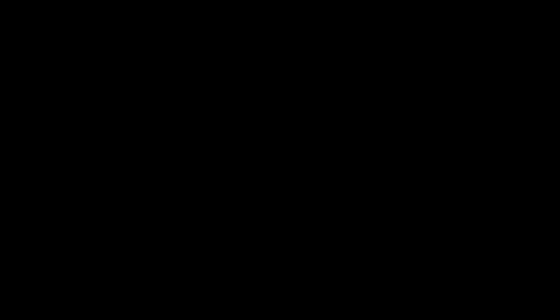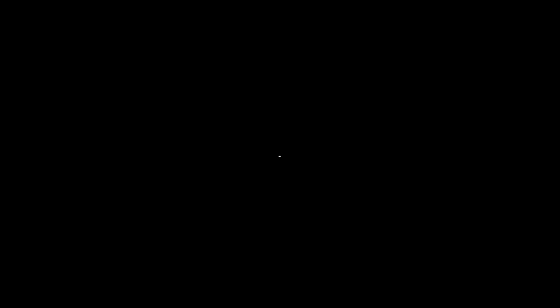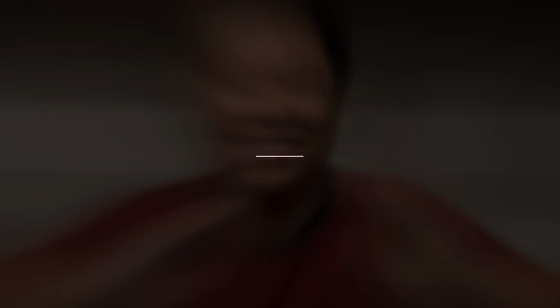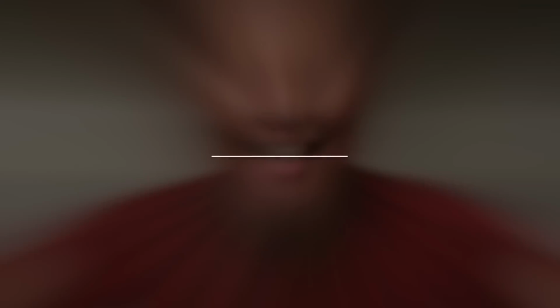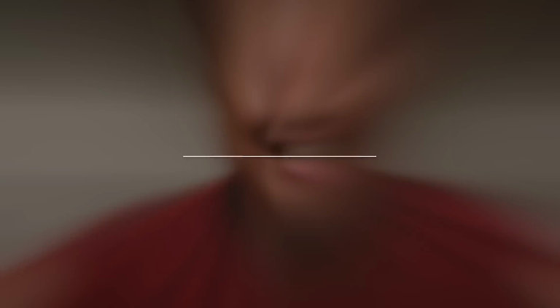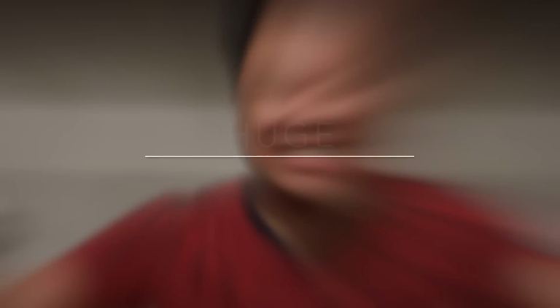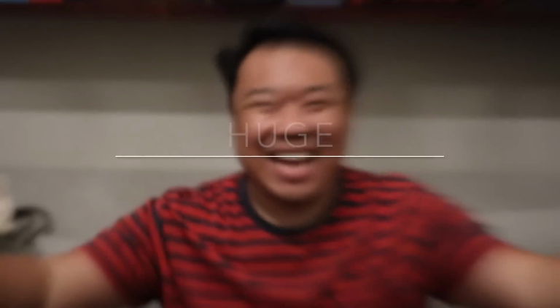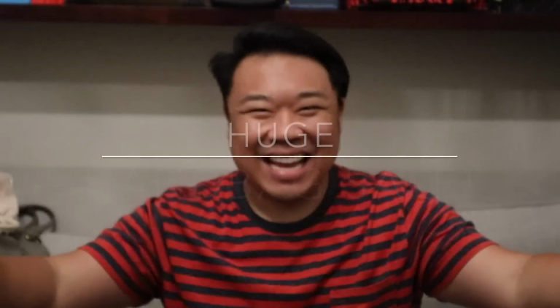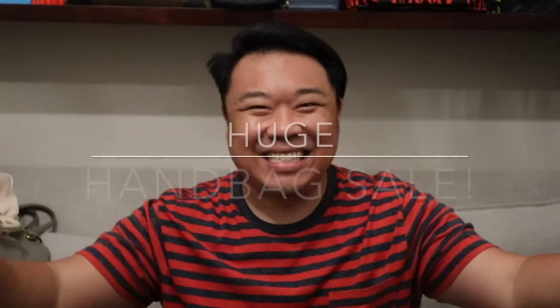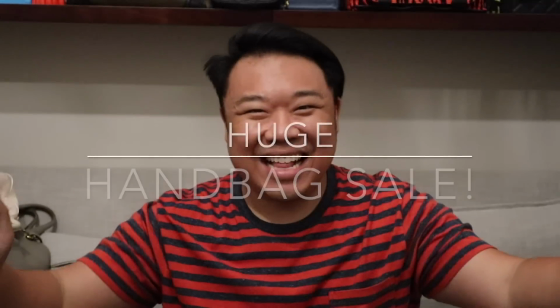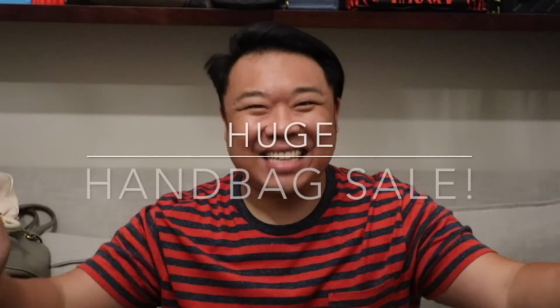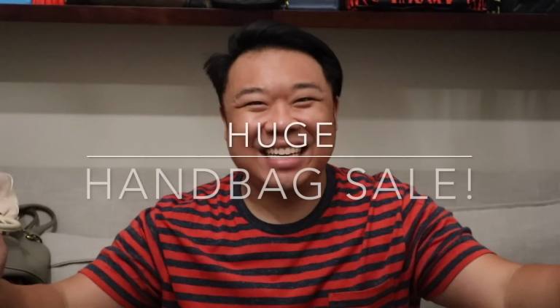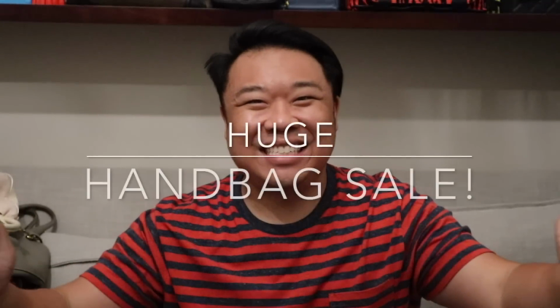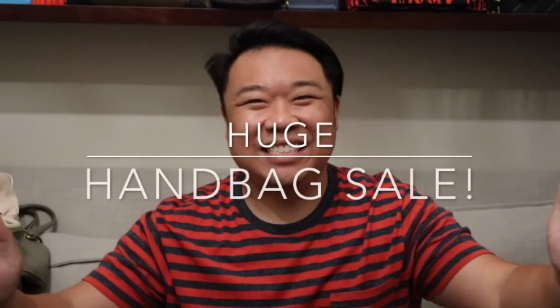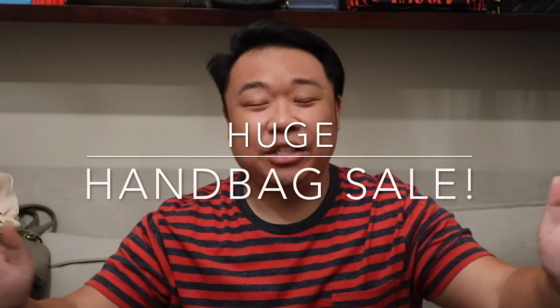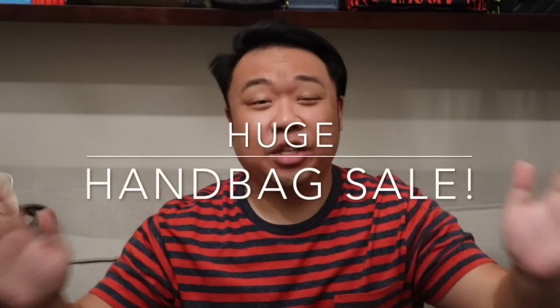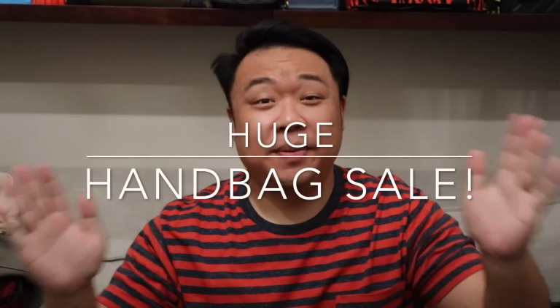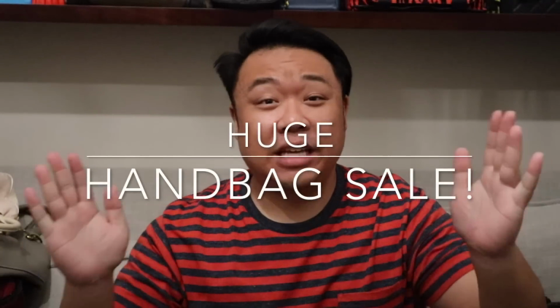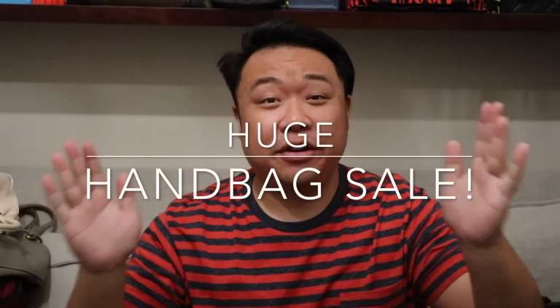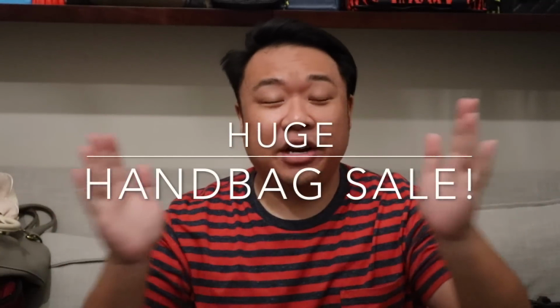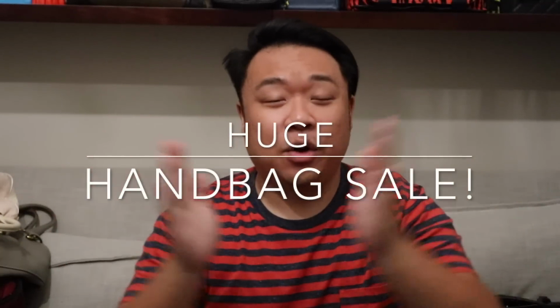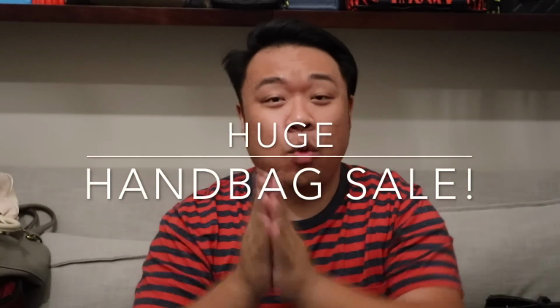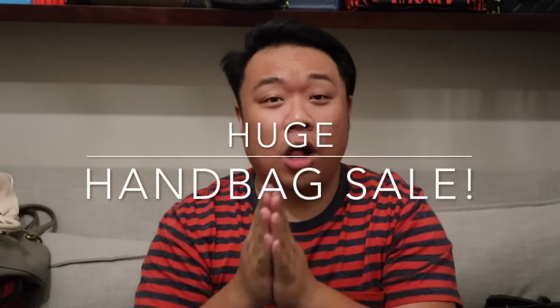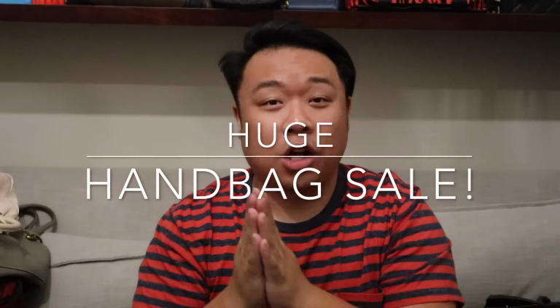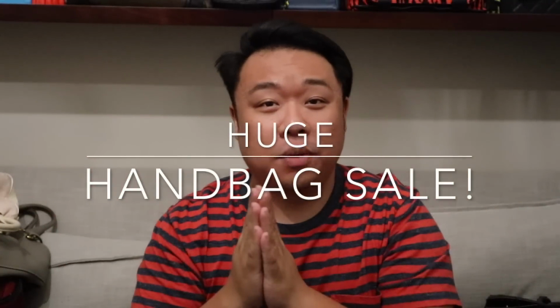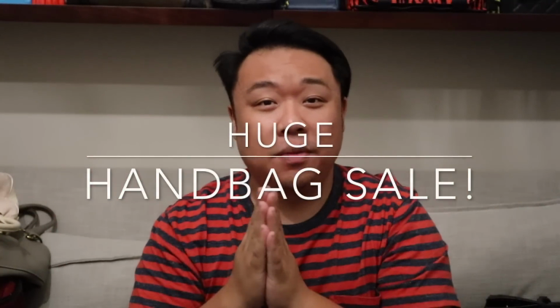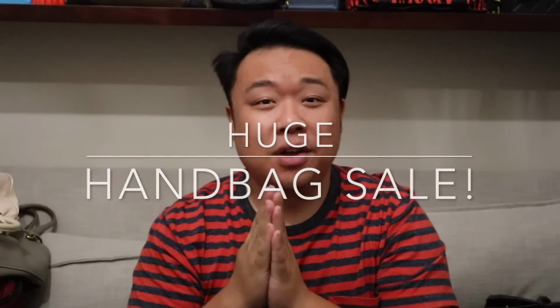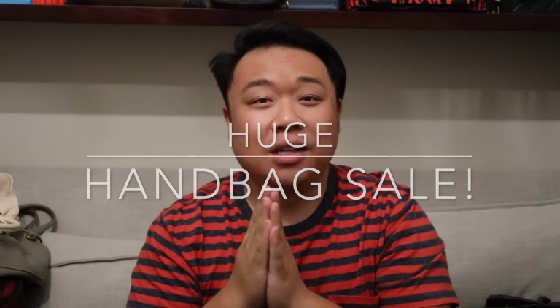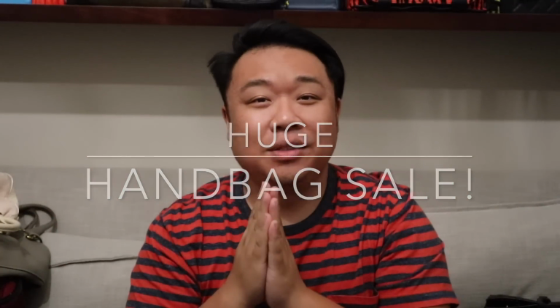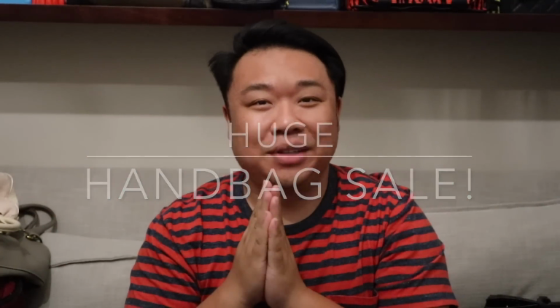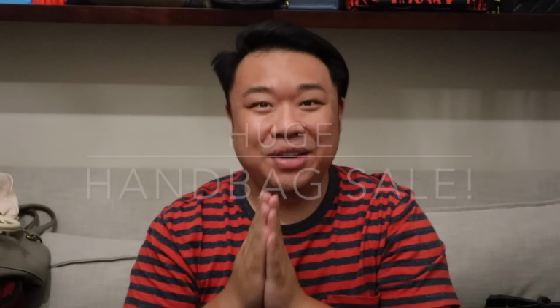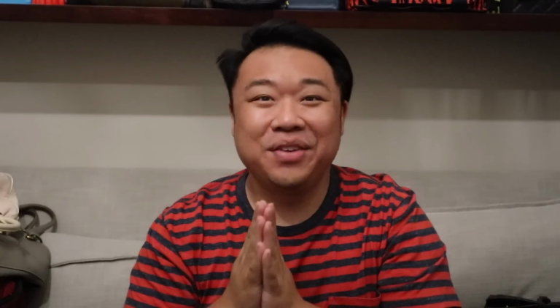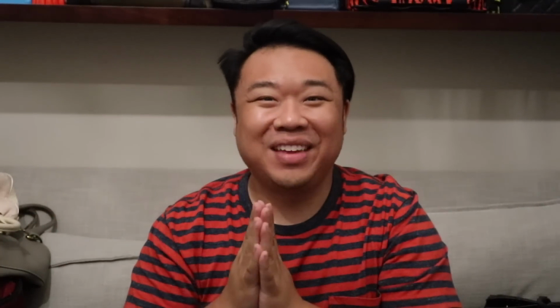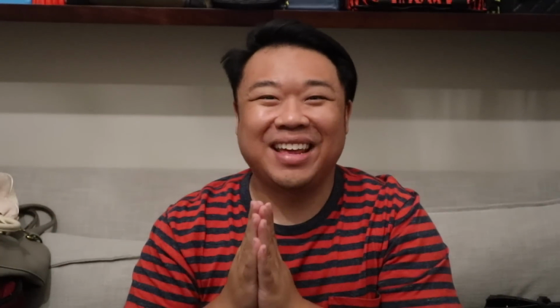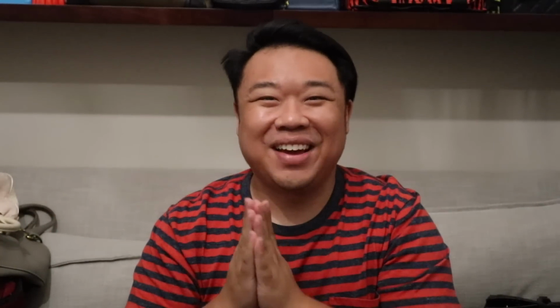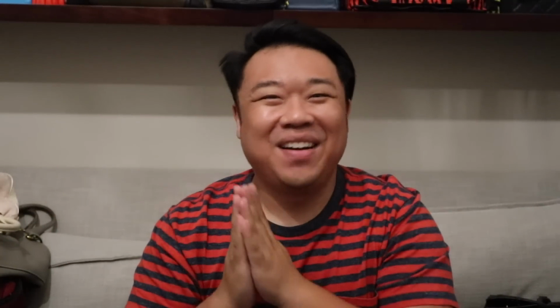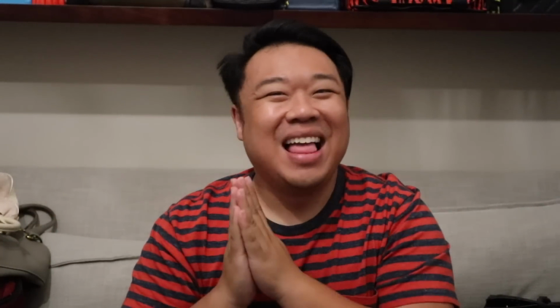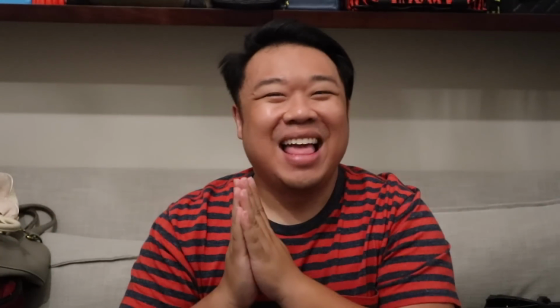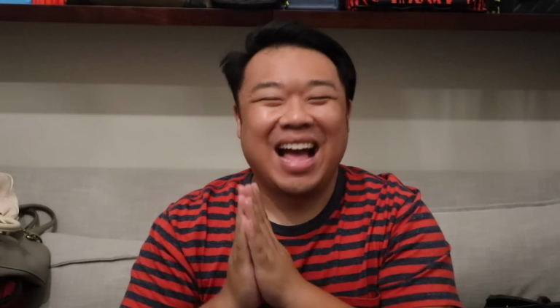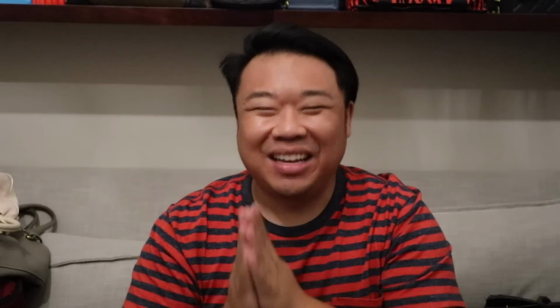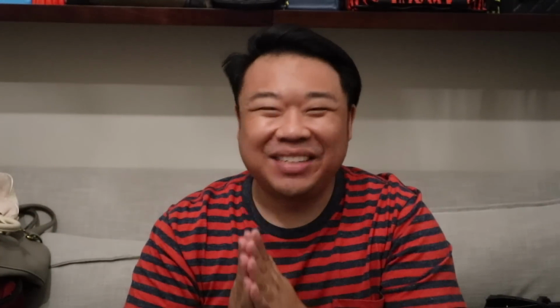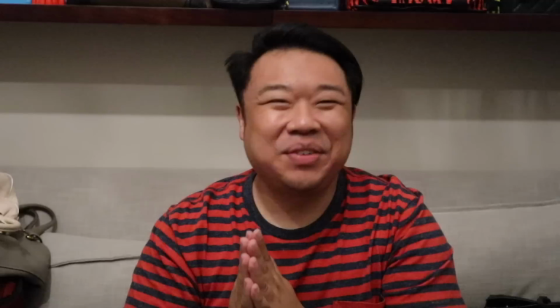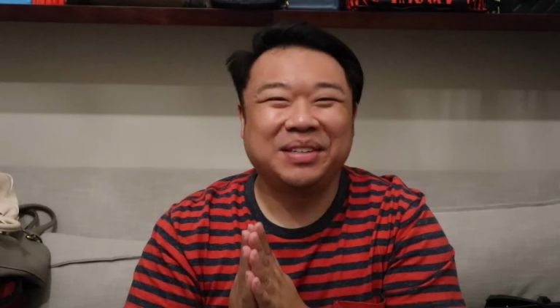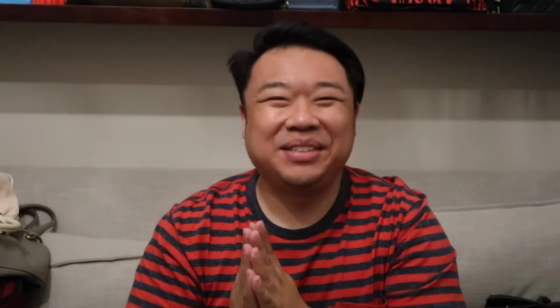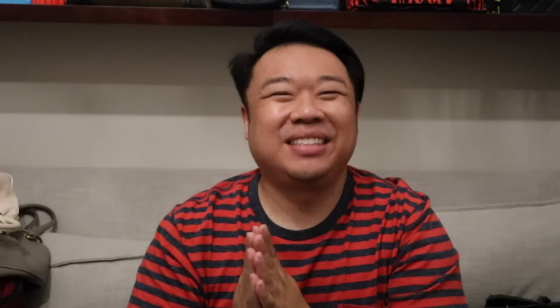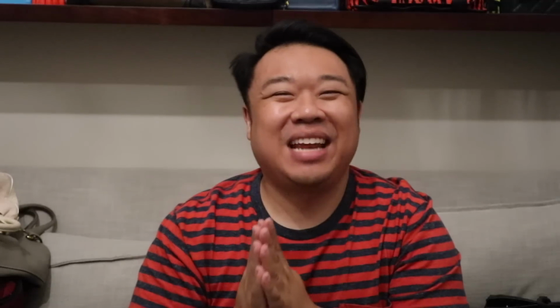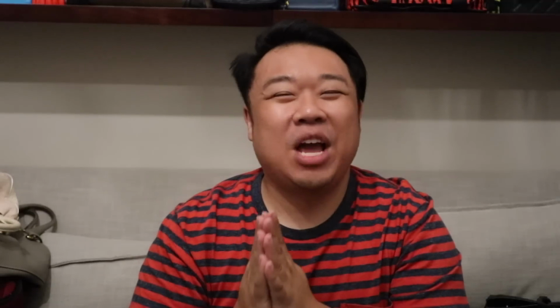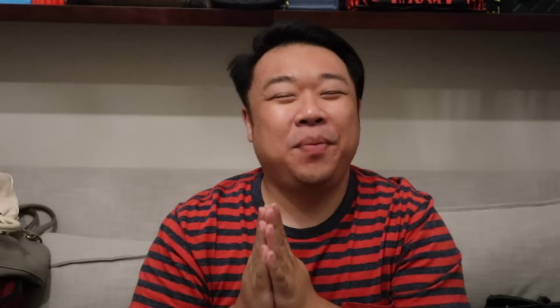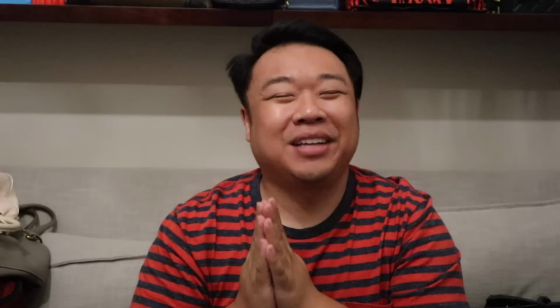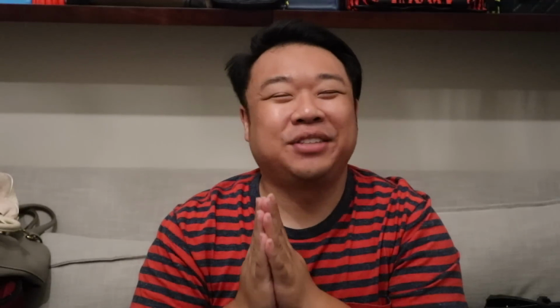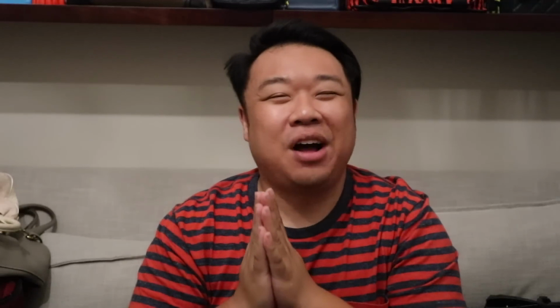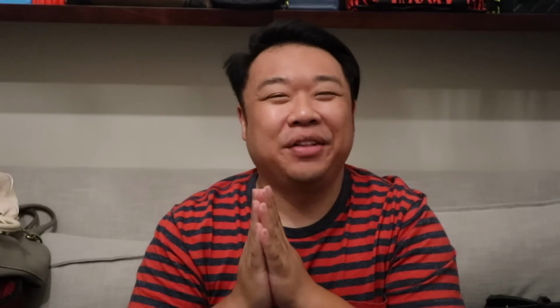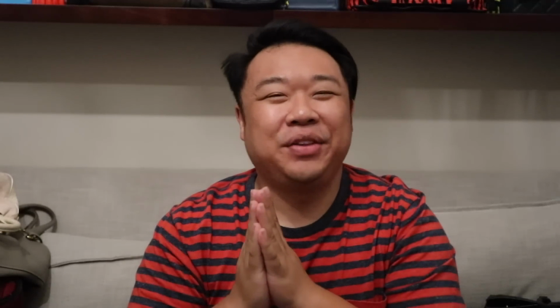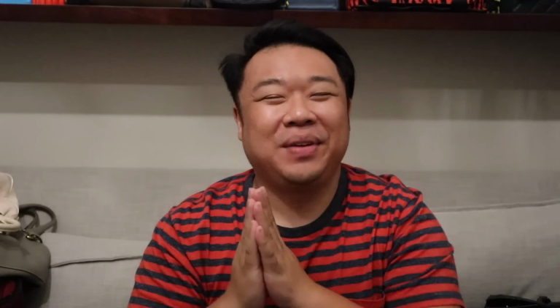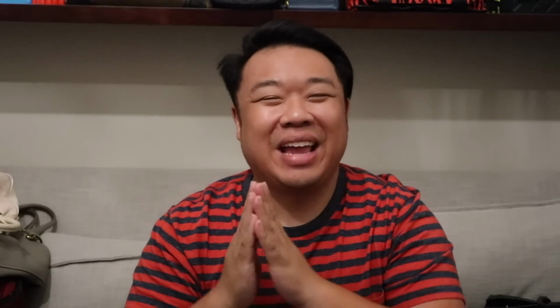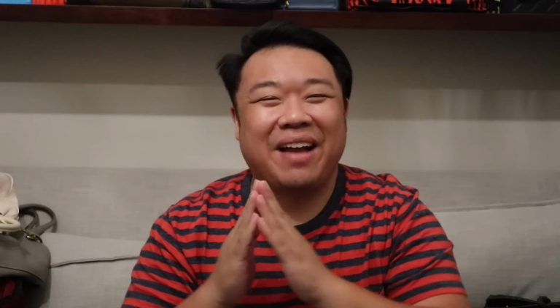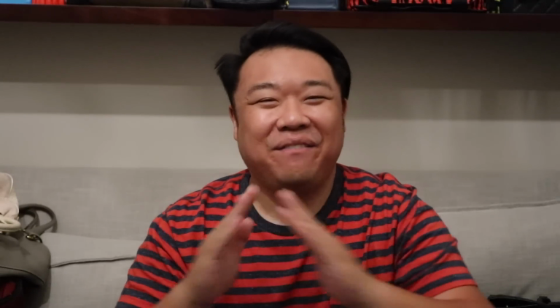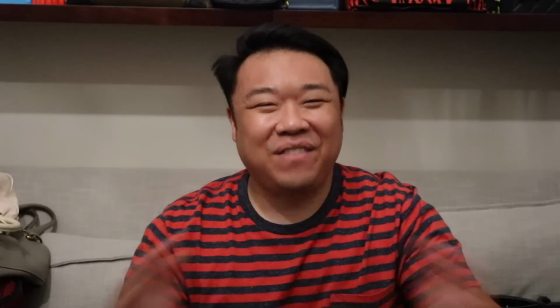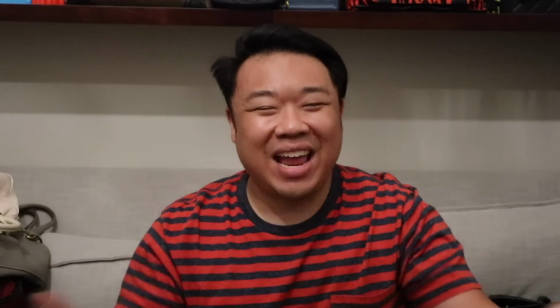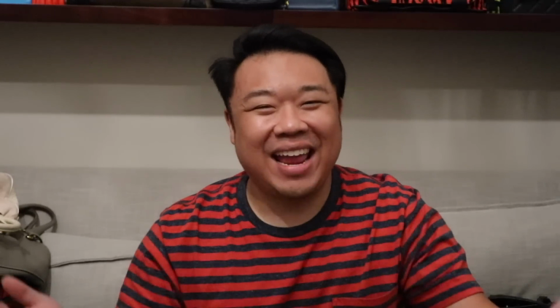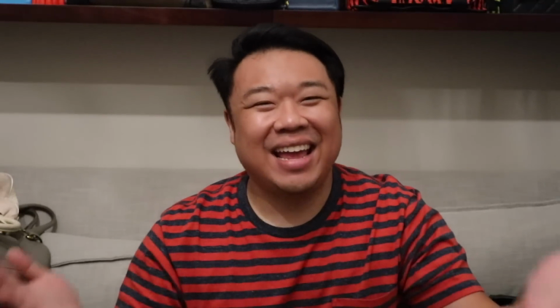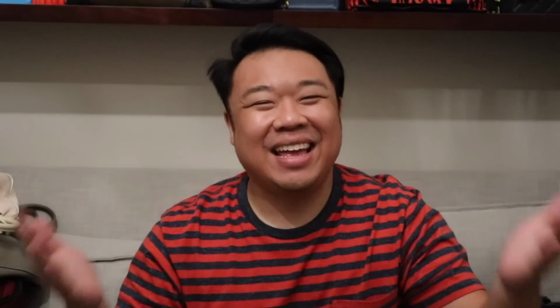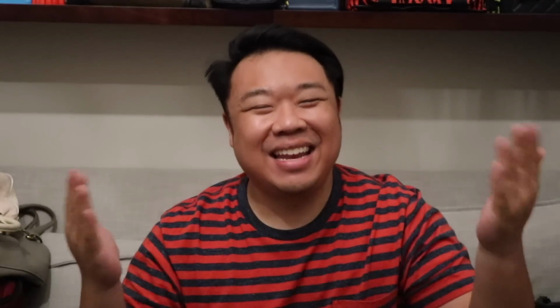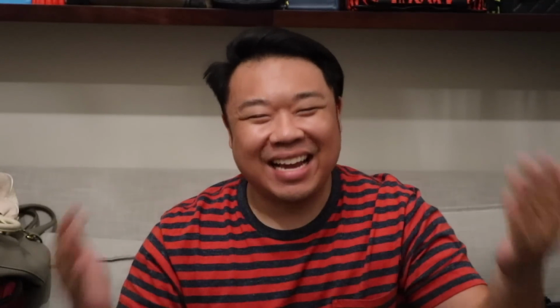Greetings and salutations, YouTube Potato here. Welcome to a new video. How's everyone doing today? I hope you guys are all doing fantastic.